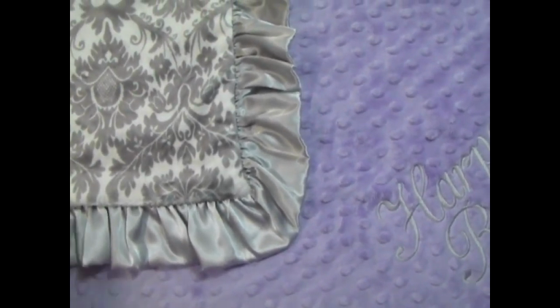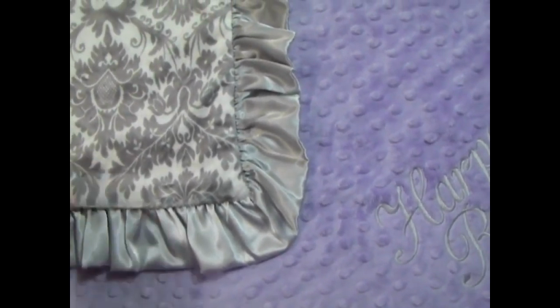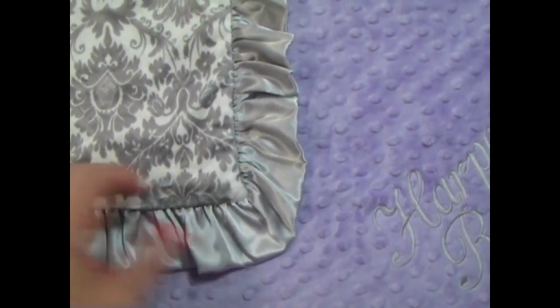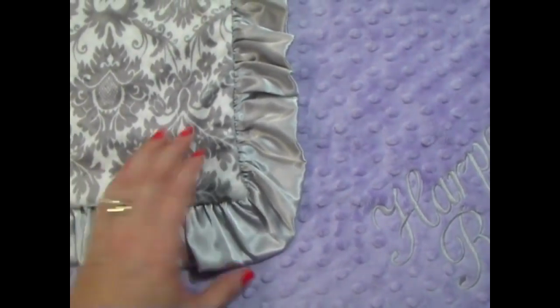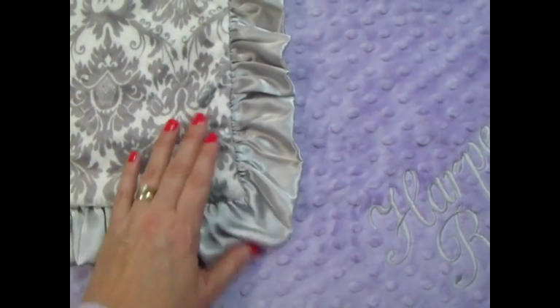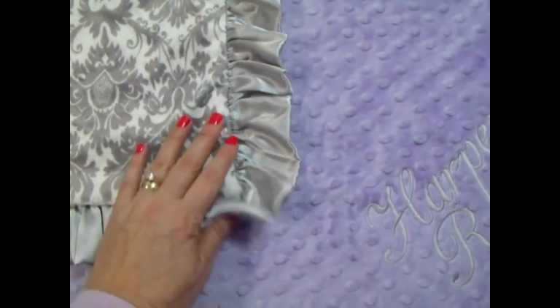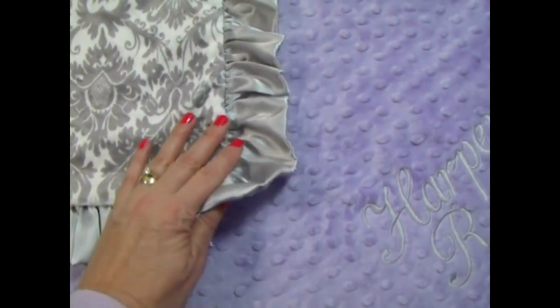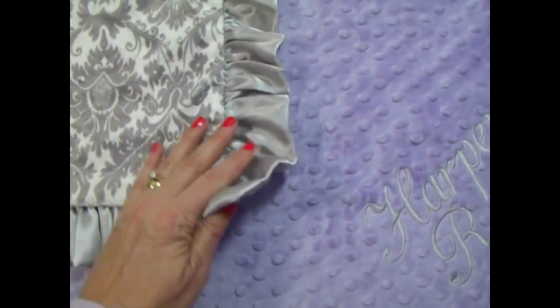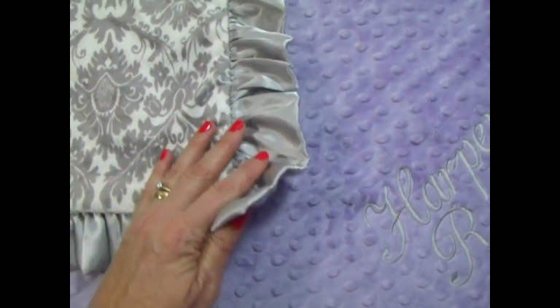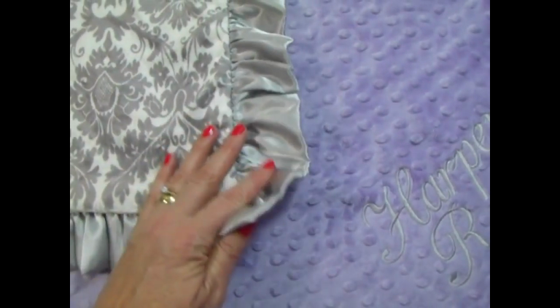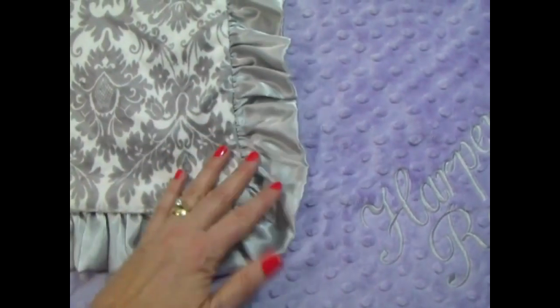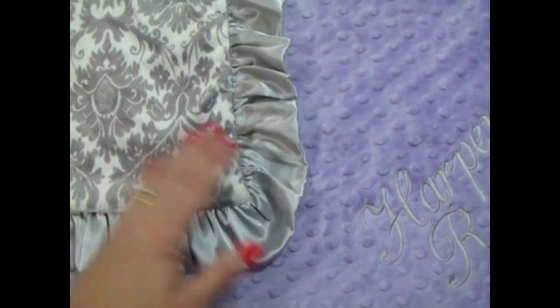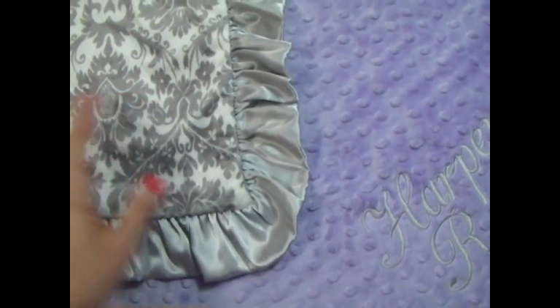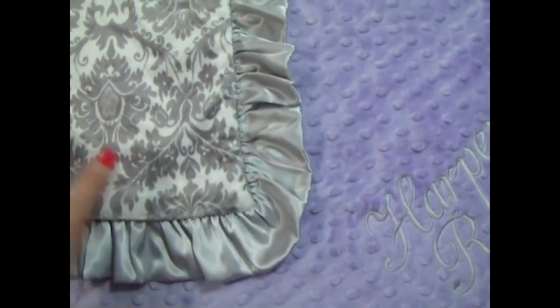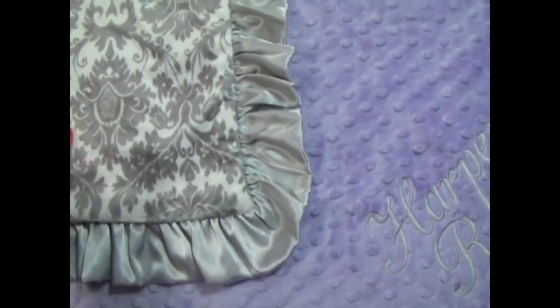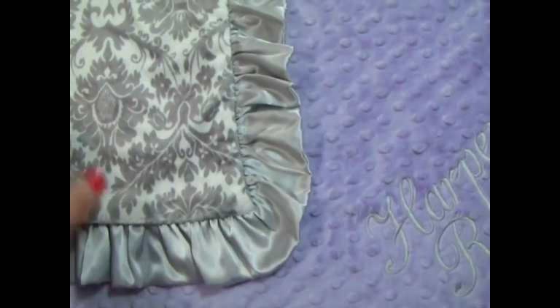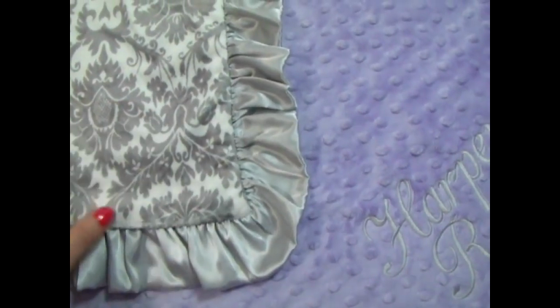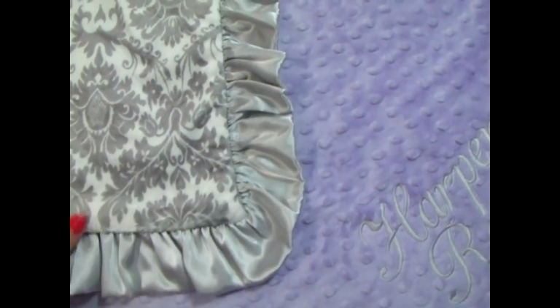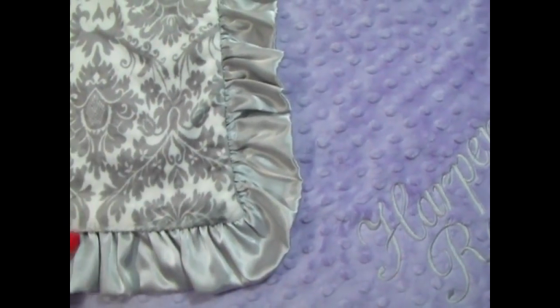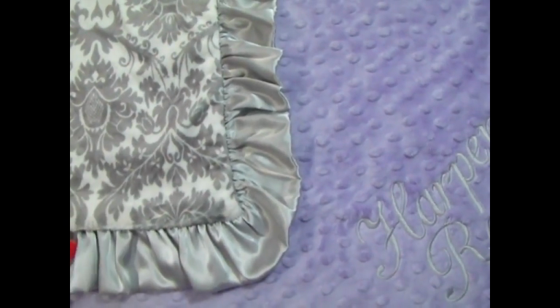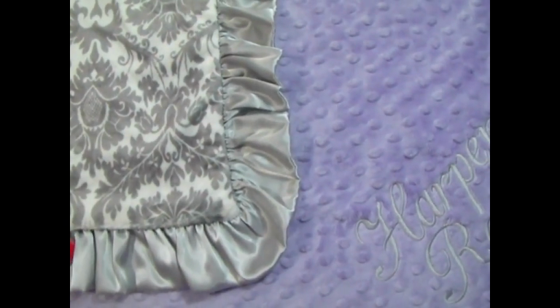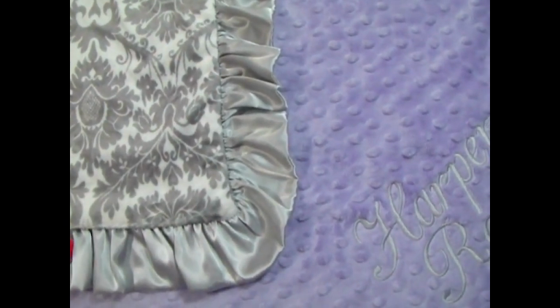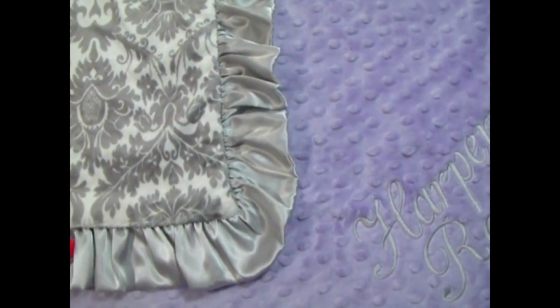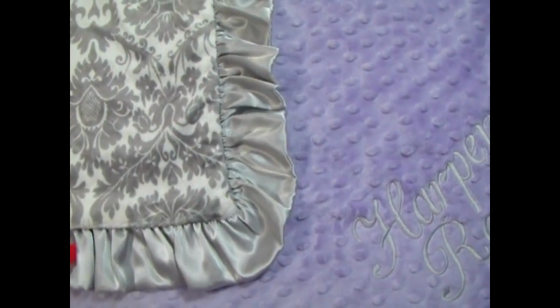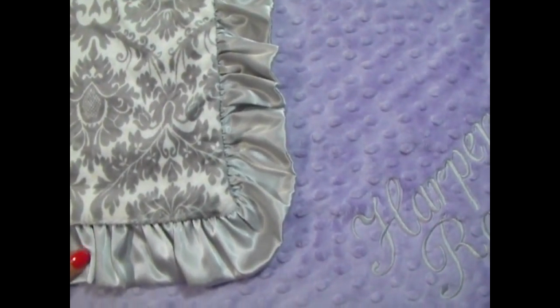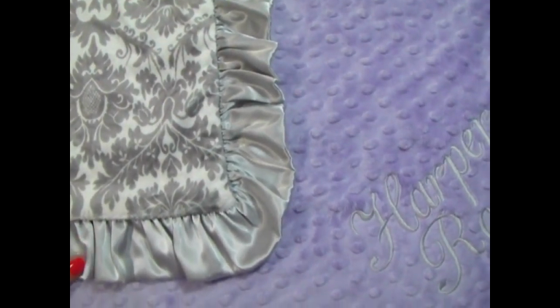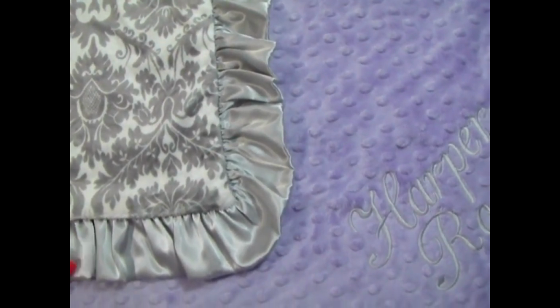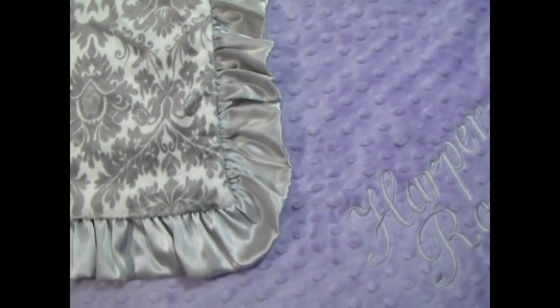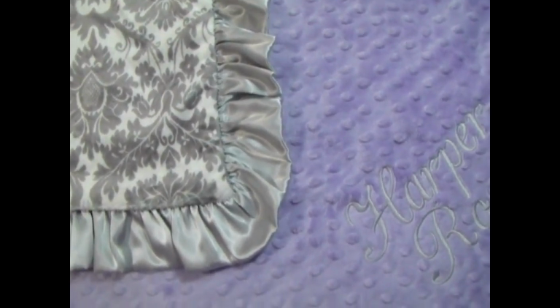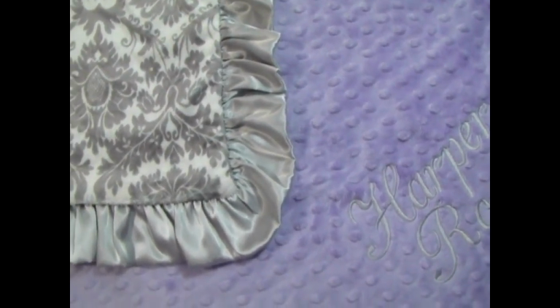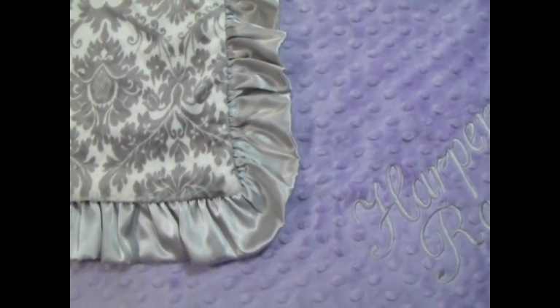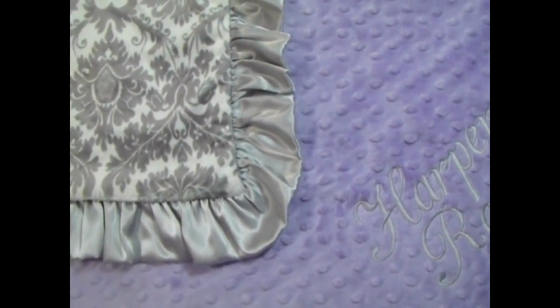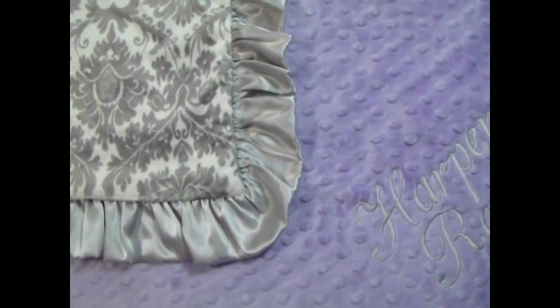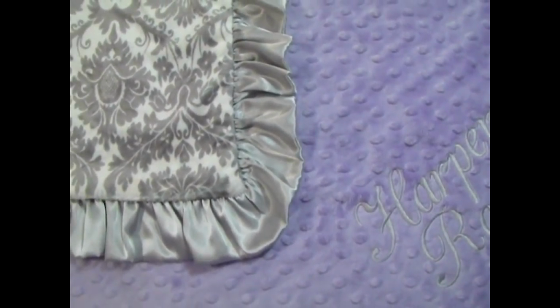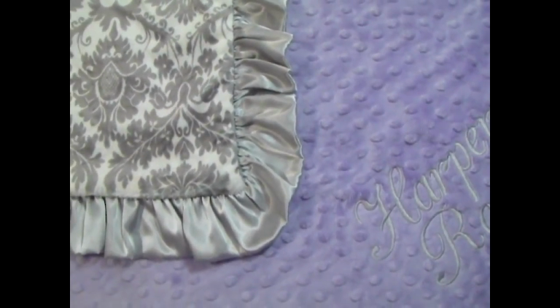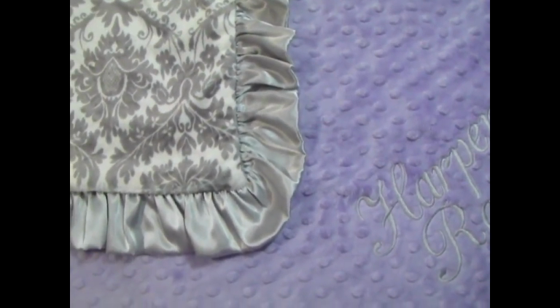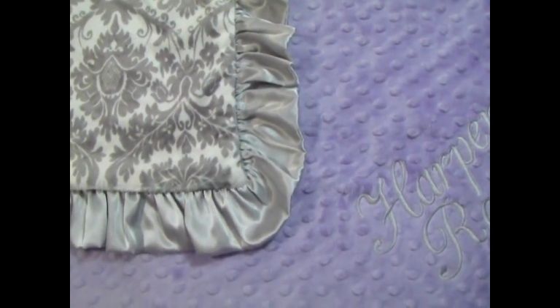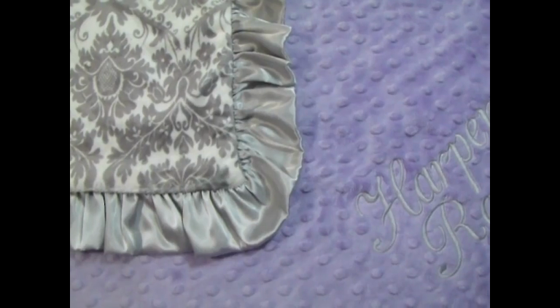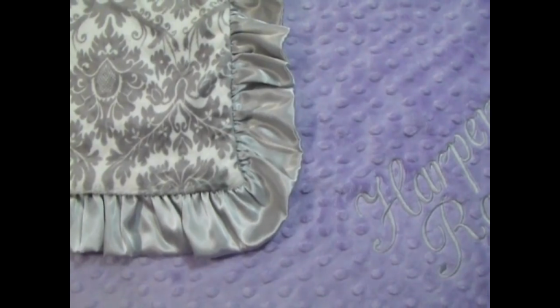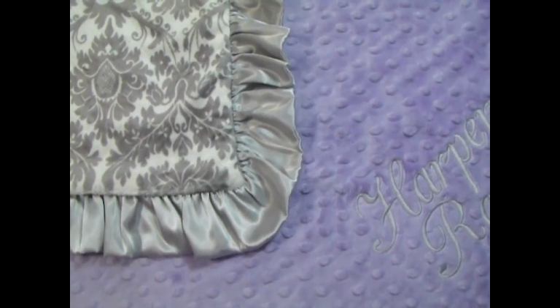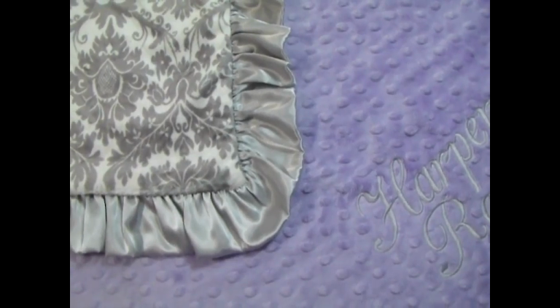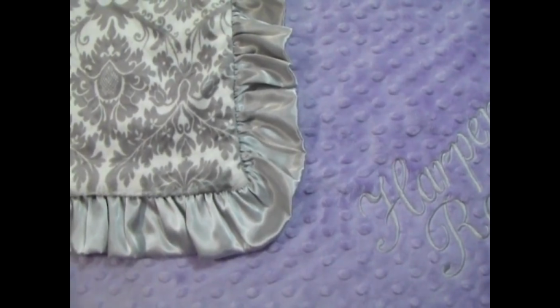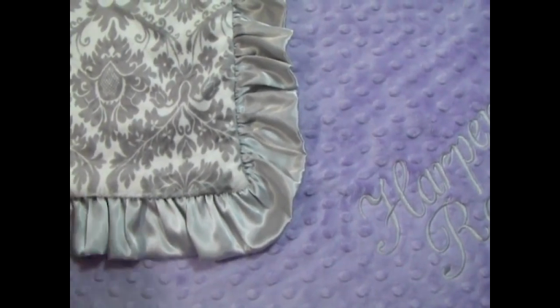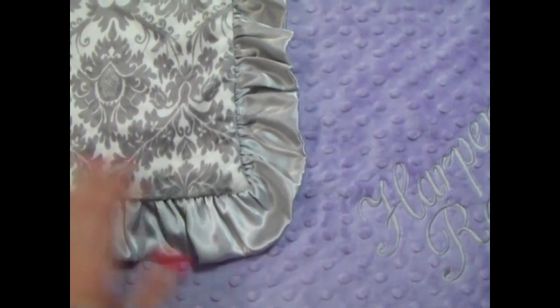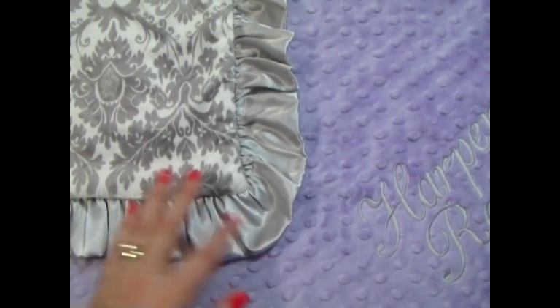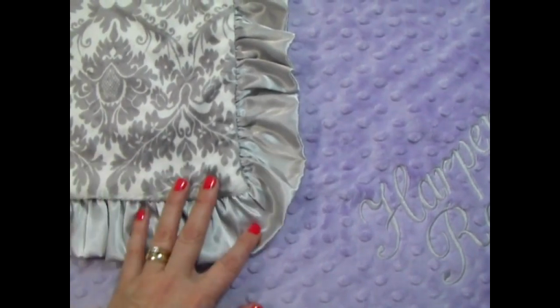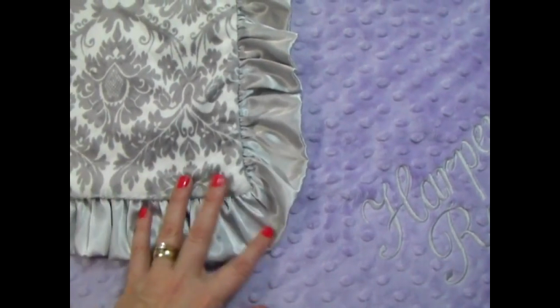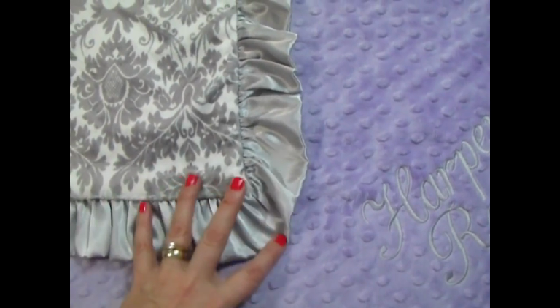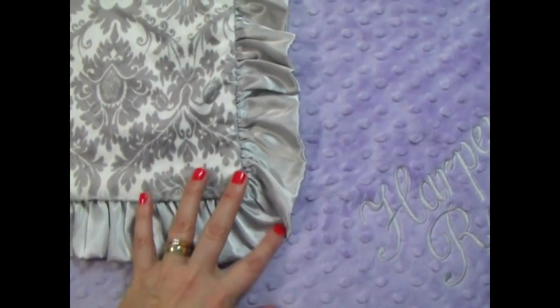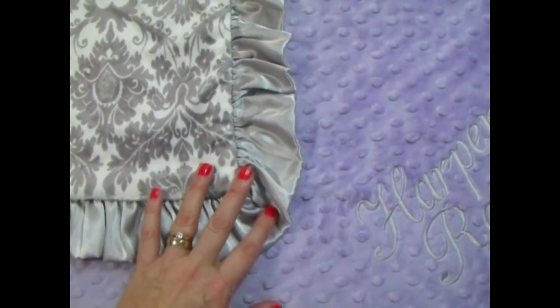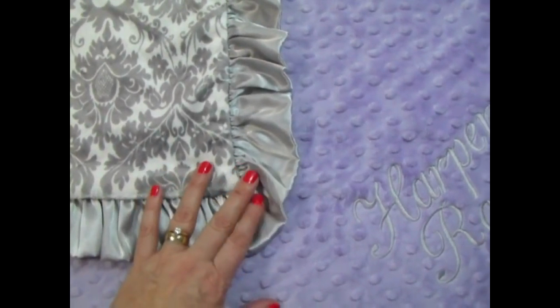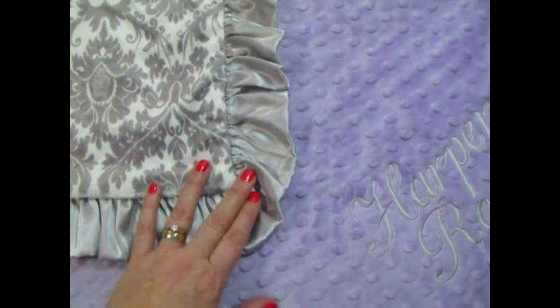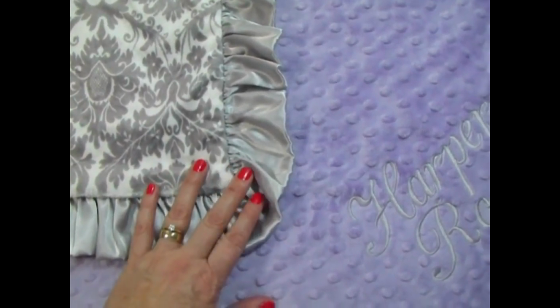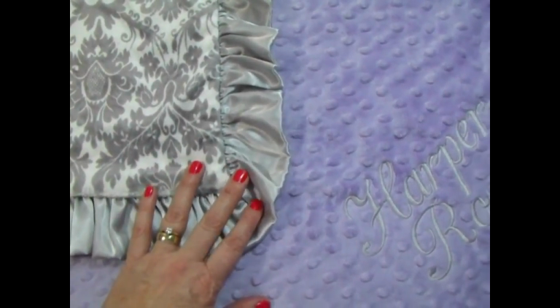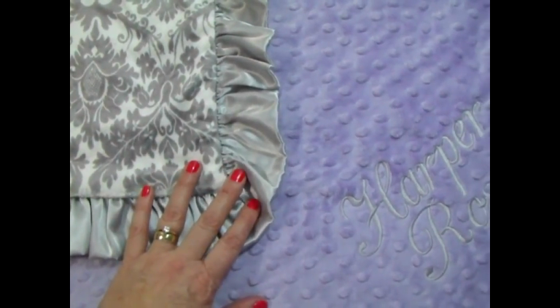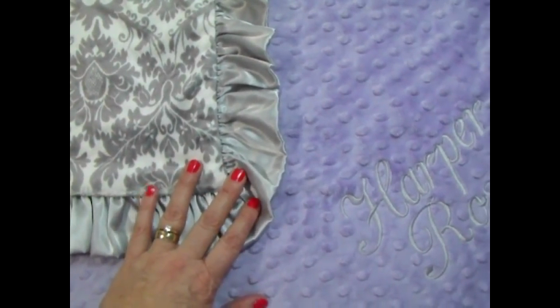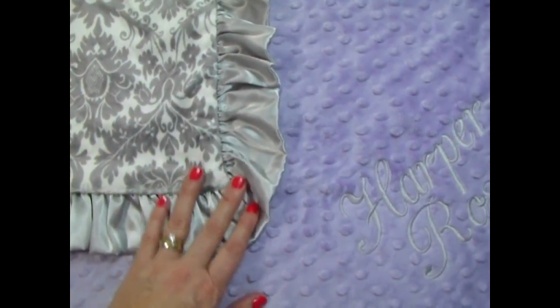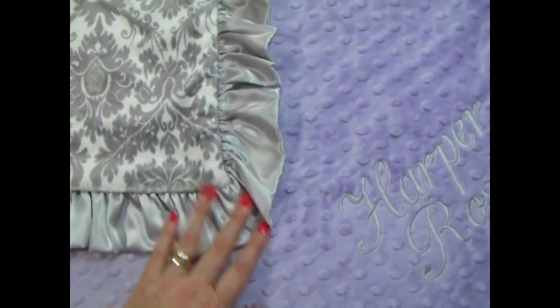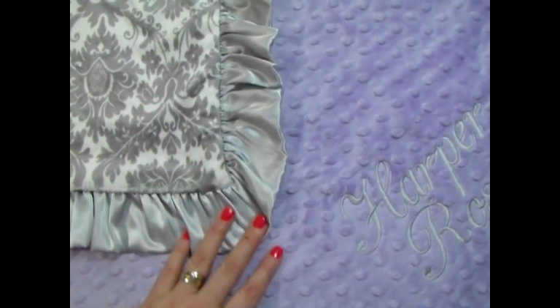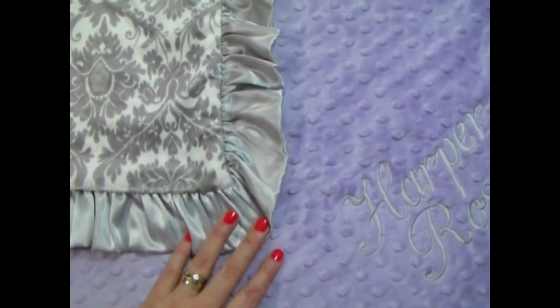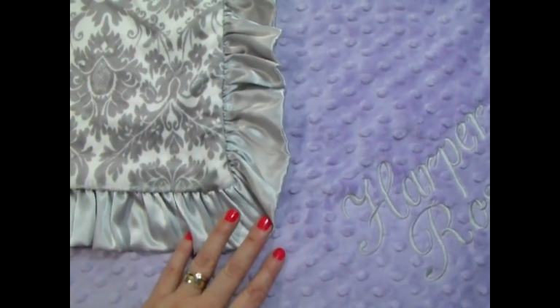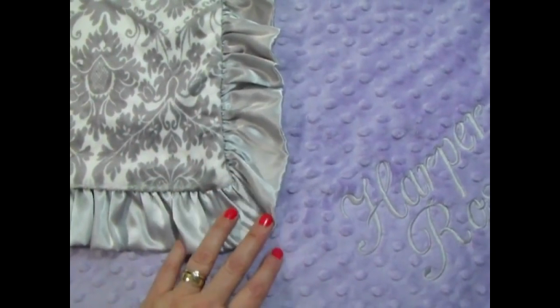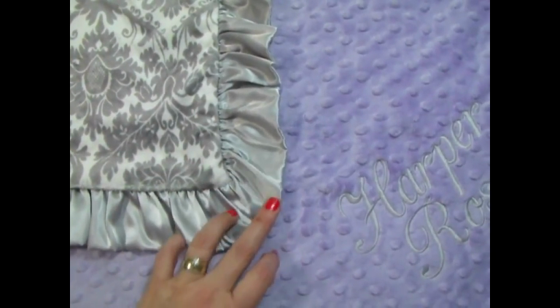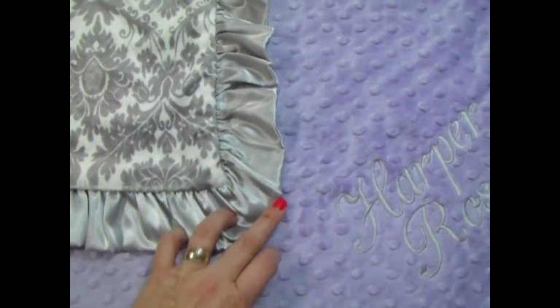Some people like that soft tone-on-tone look. This is just a beautiful blanket and very, very pretty.